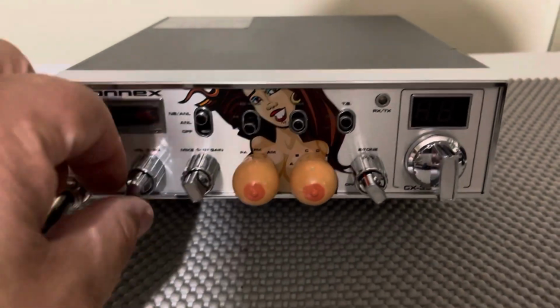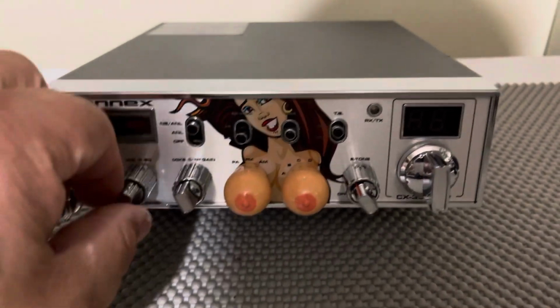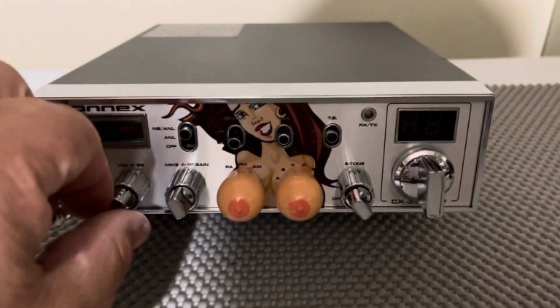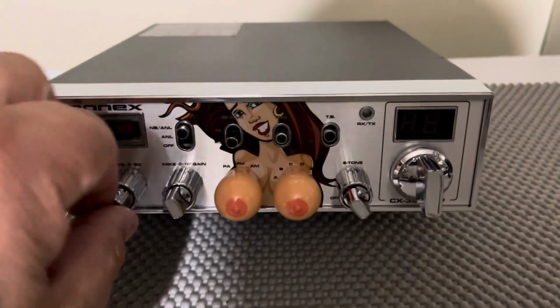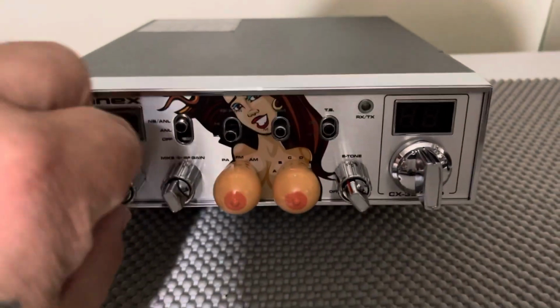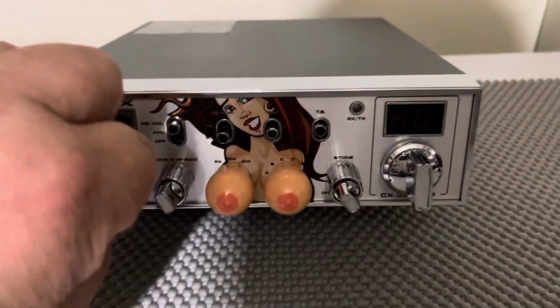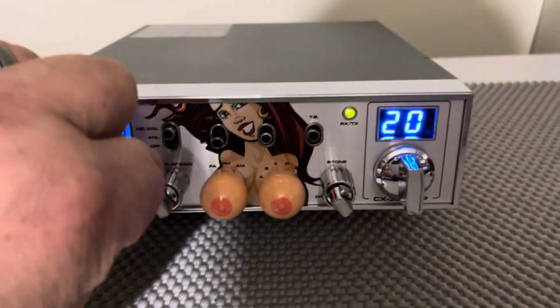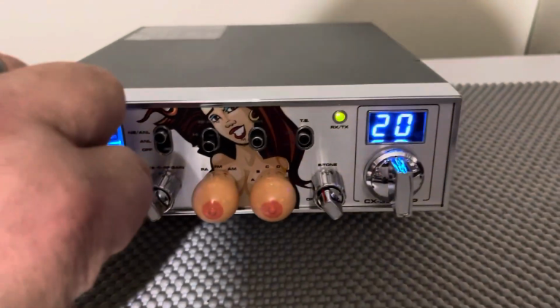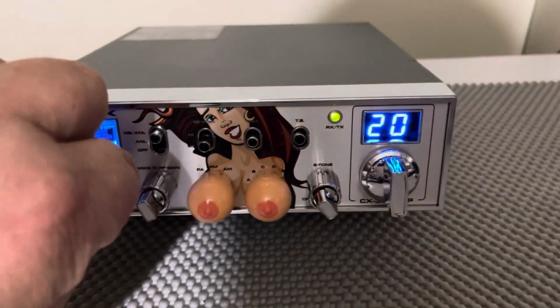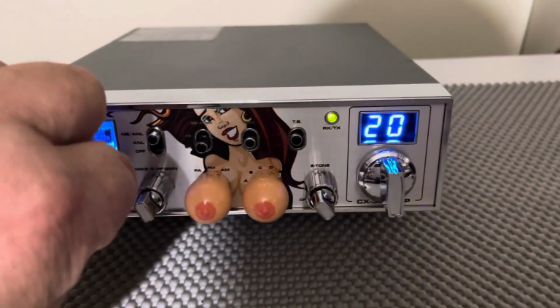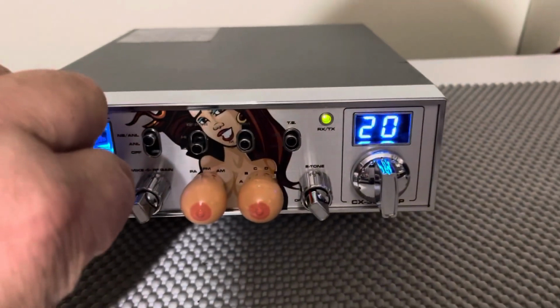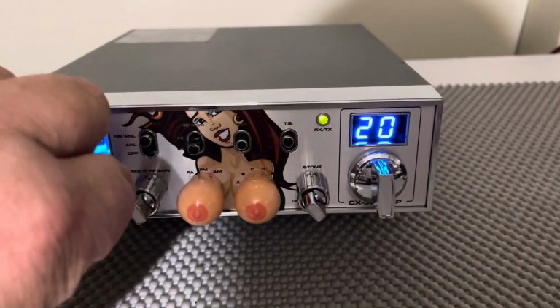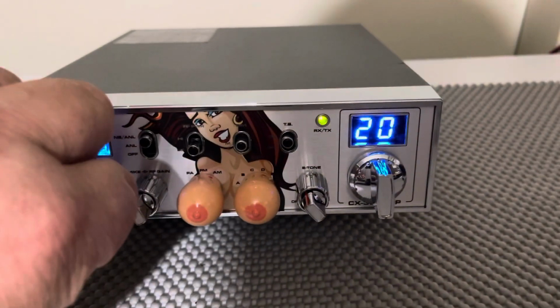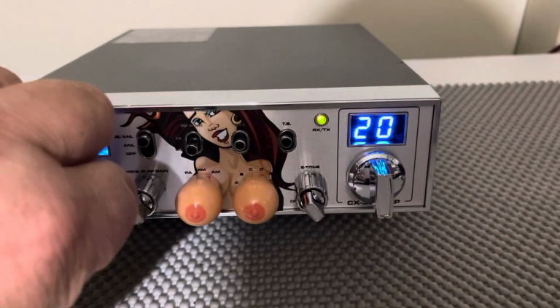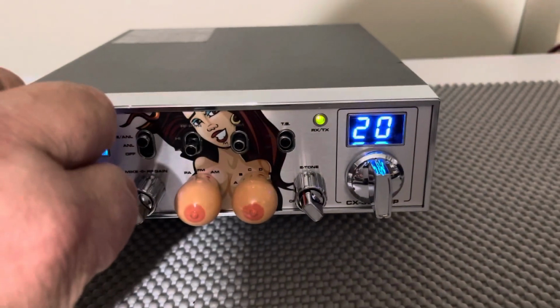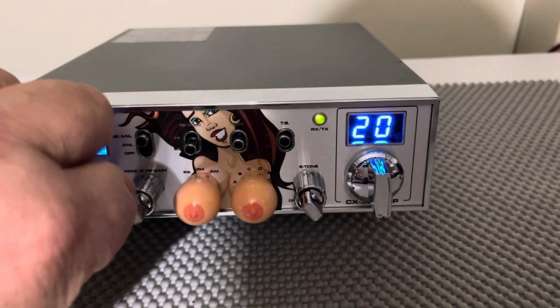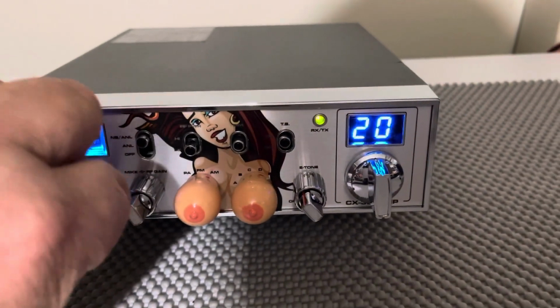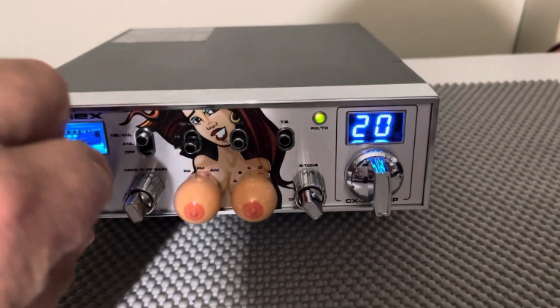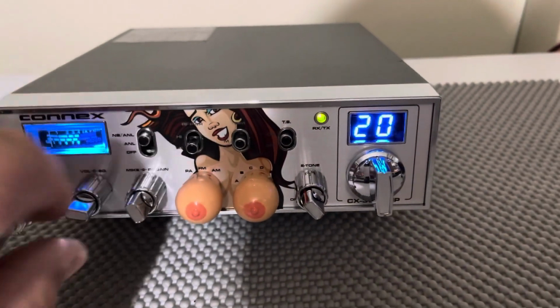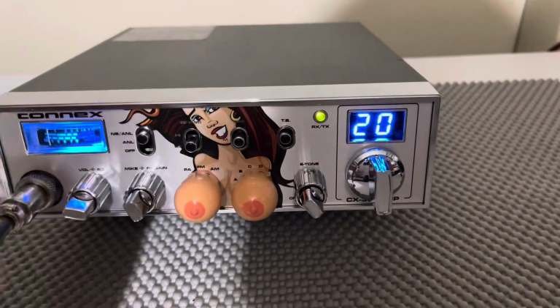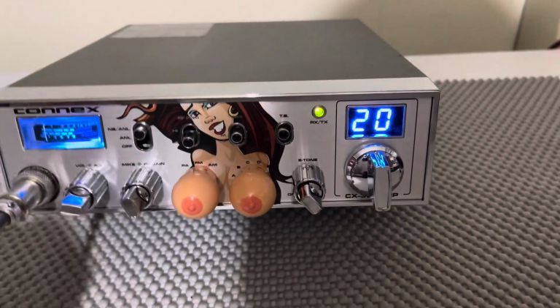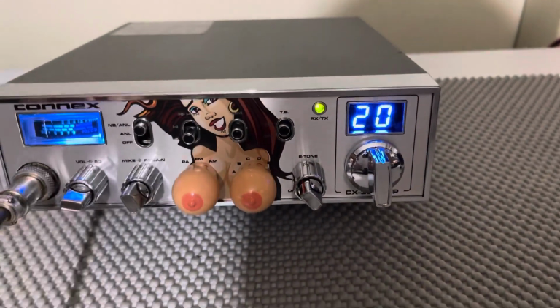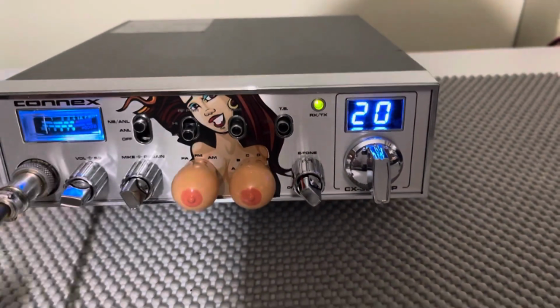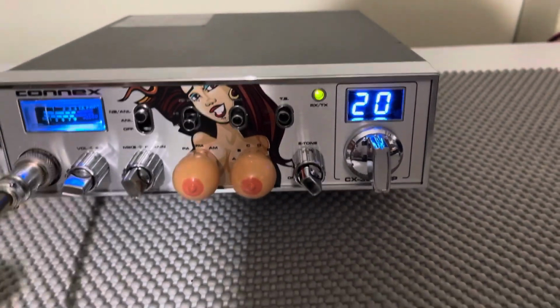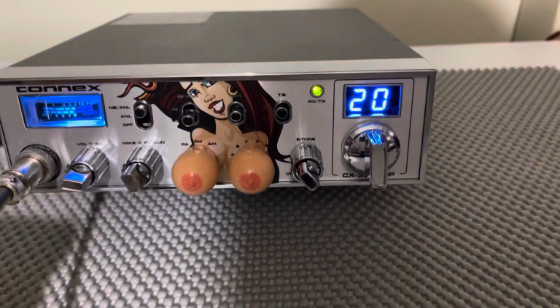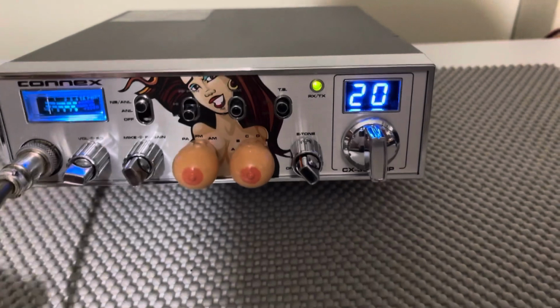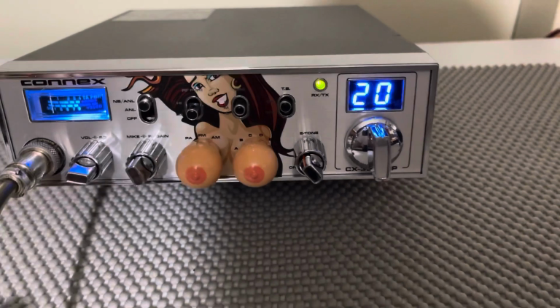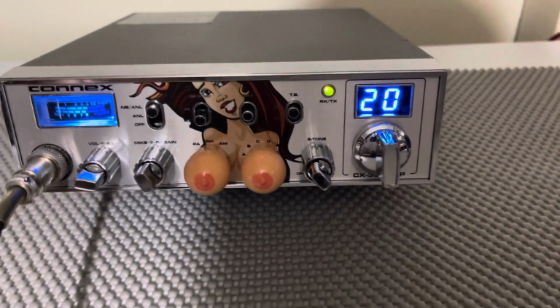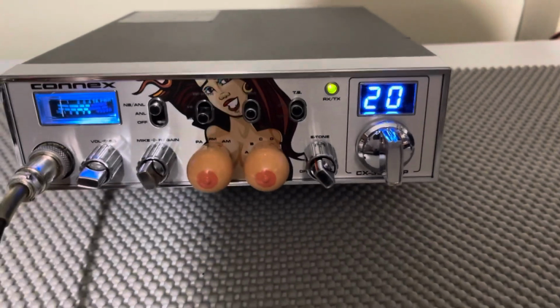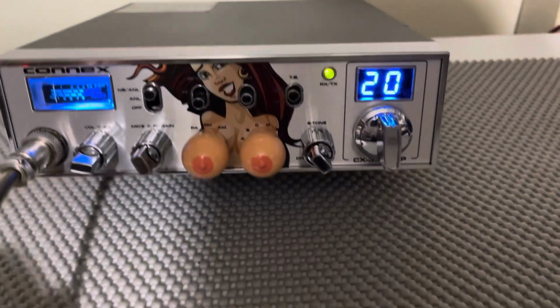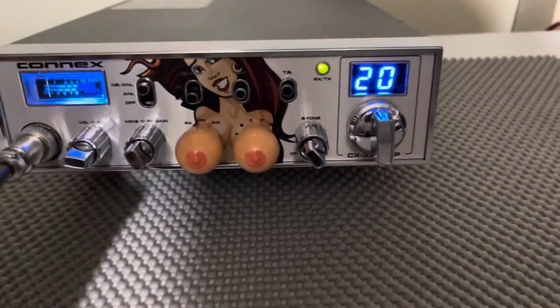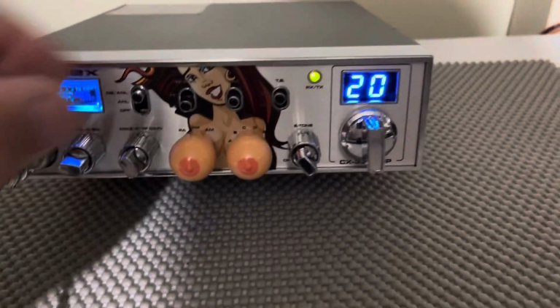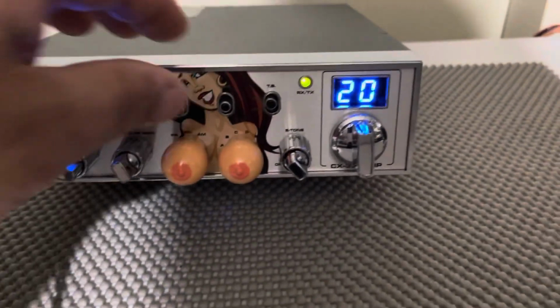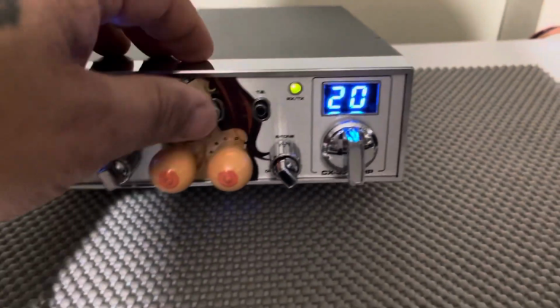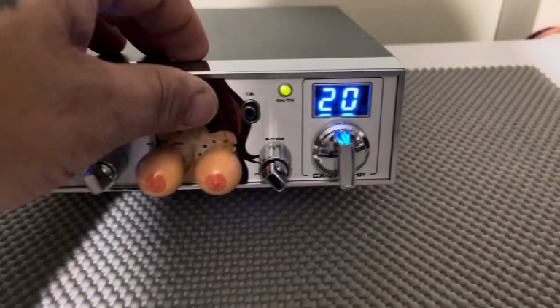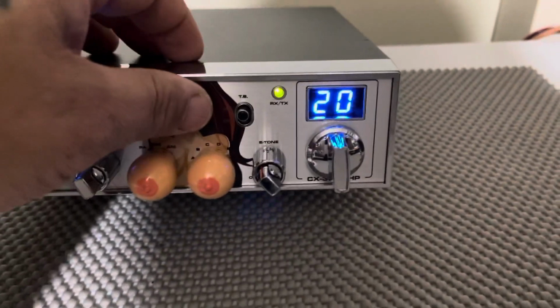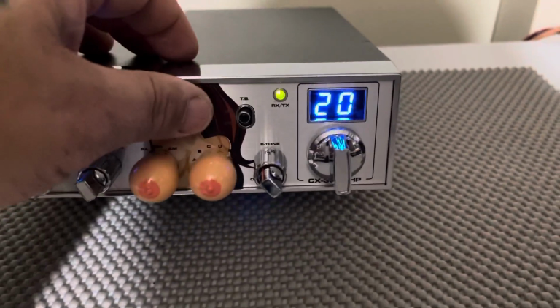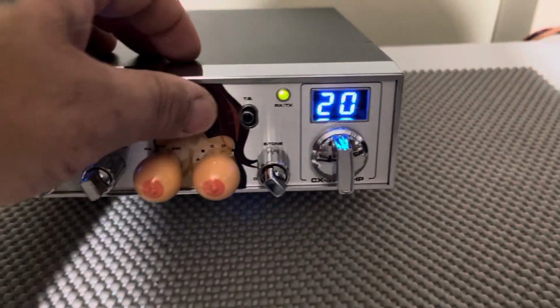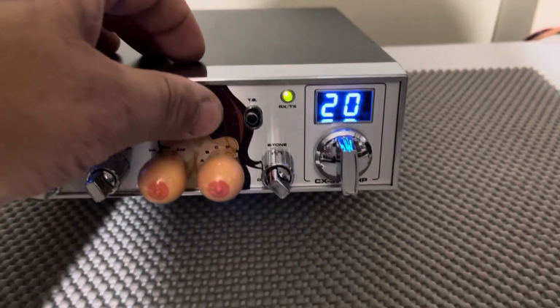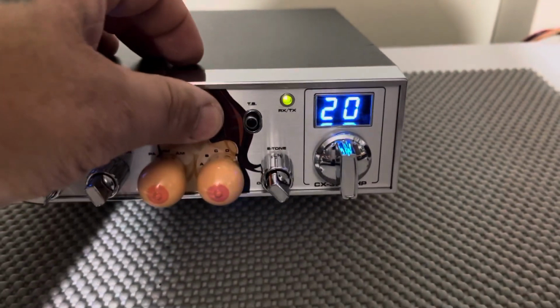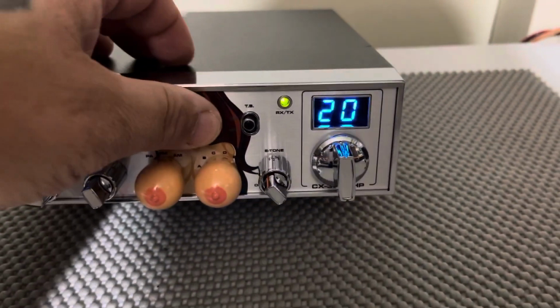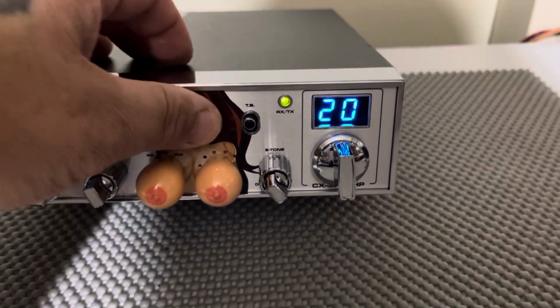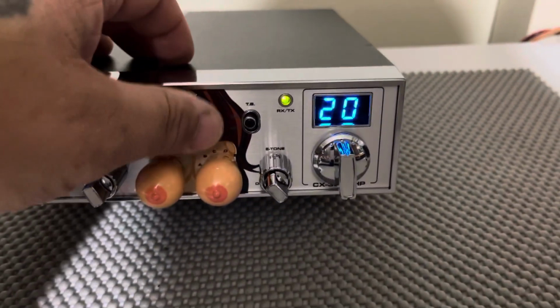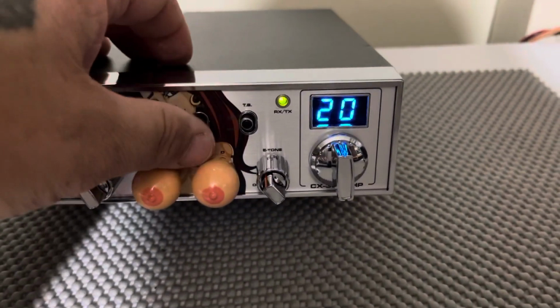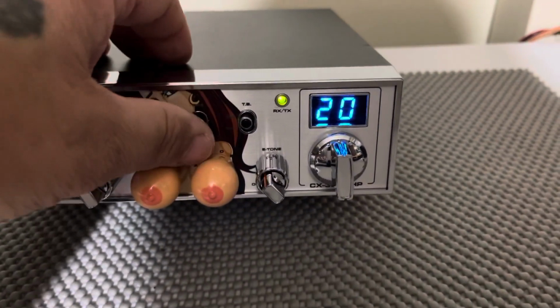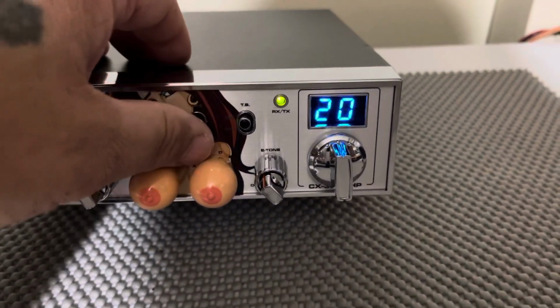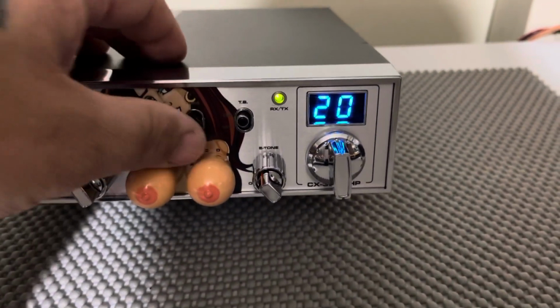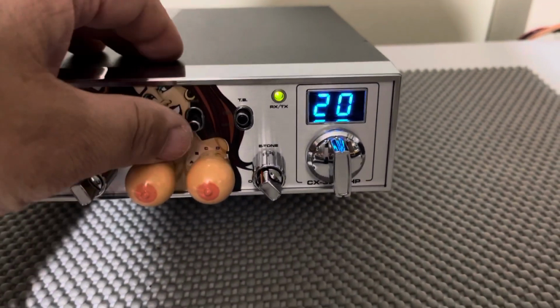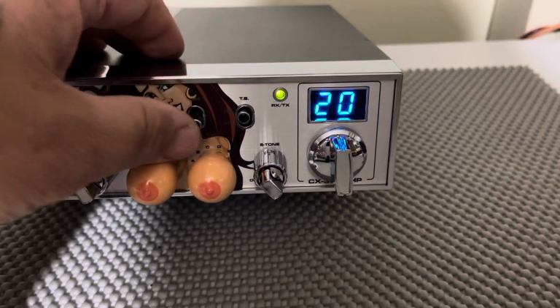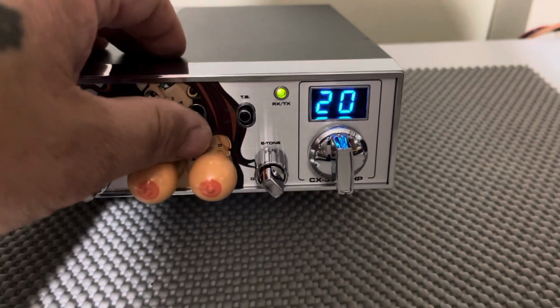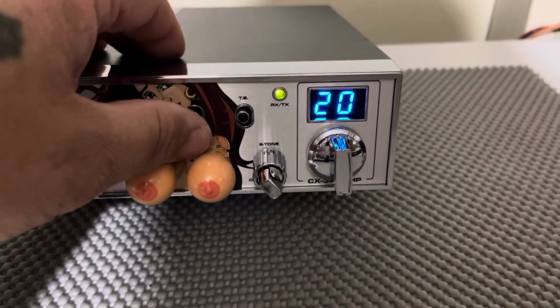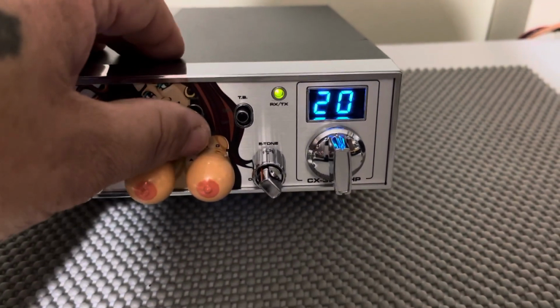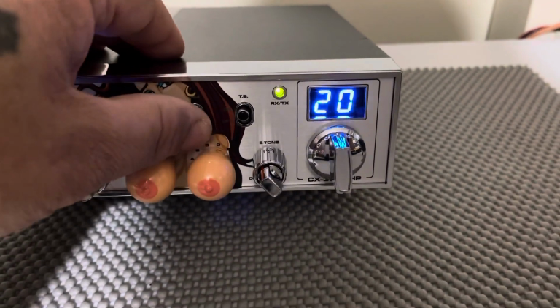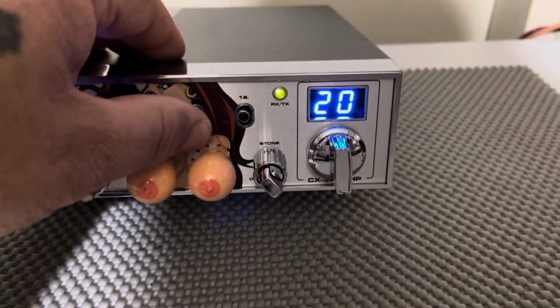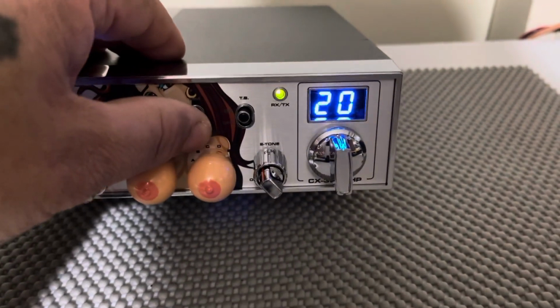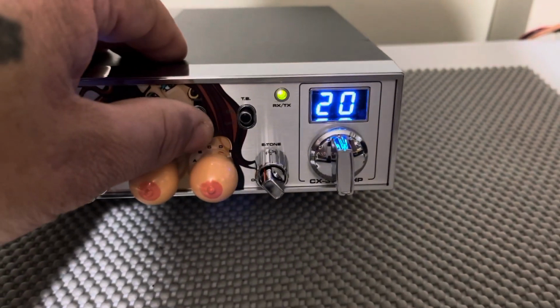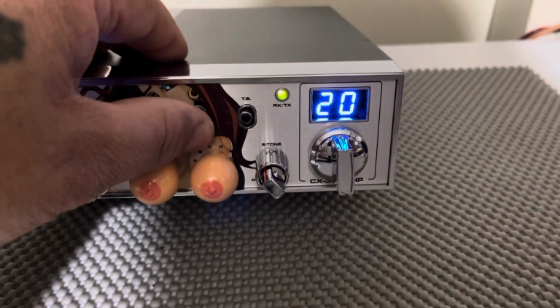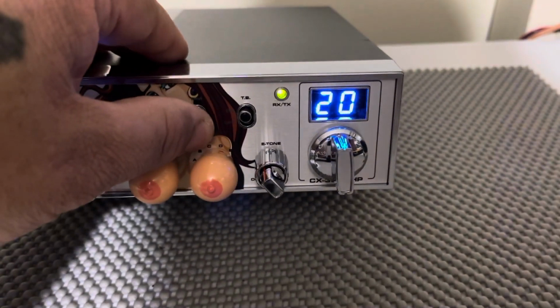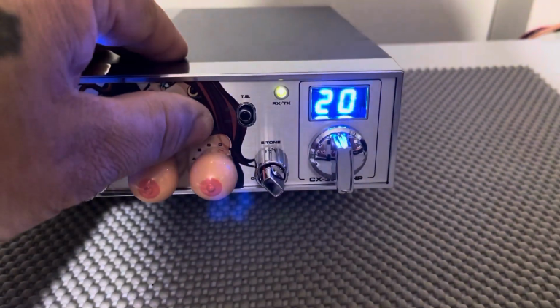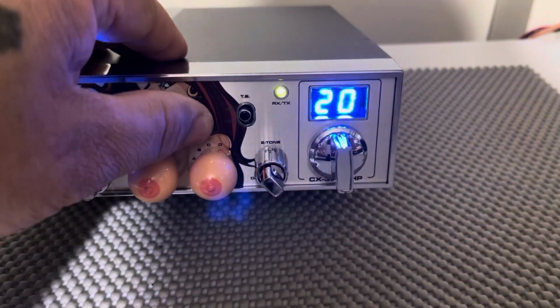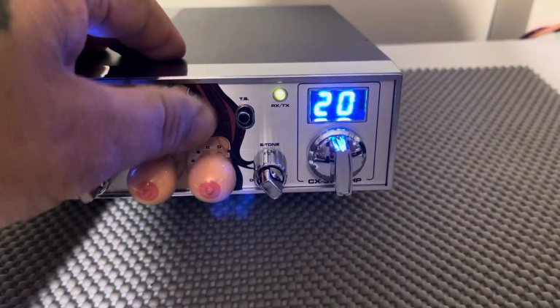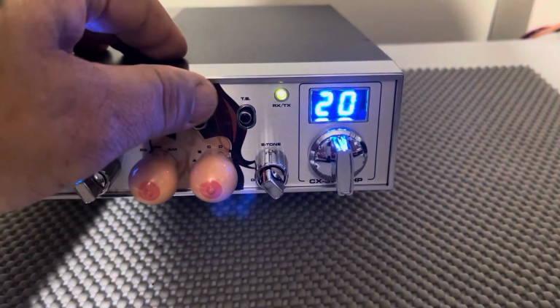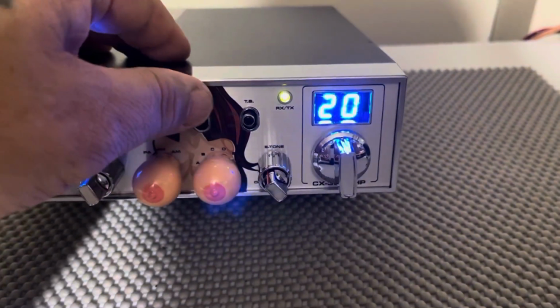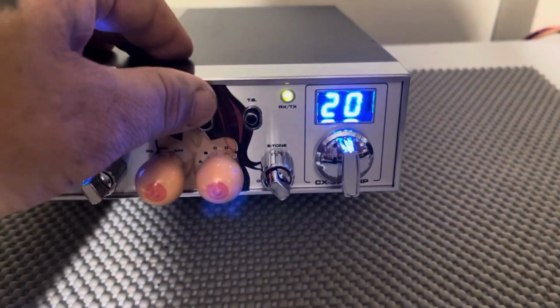Let me give you a quick demonstration of the radio working. Here's the dimmer — that's low, medium, high.